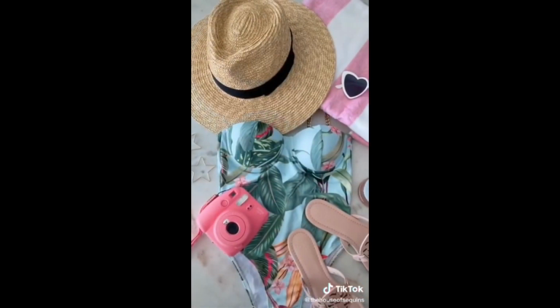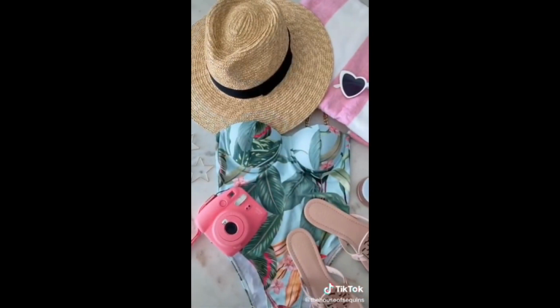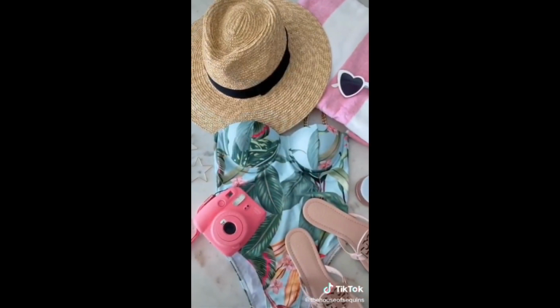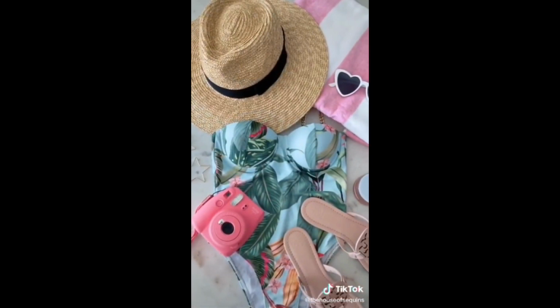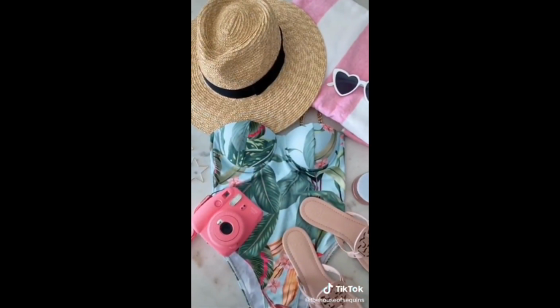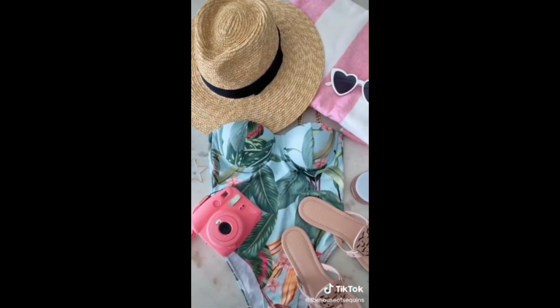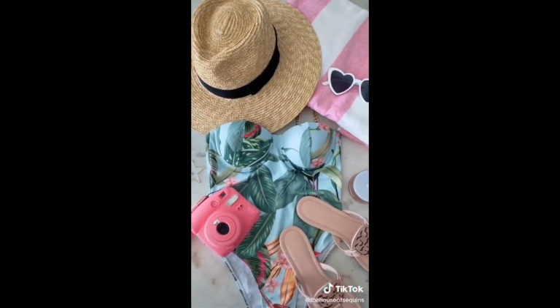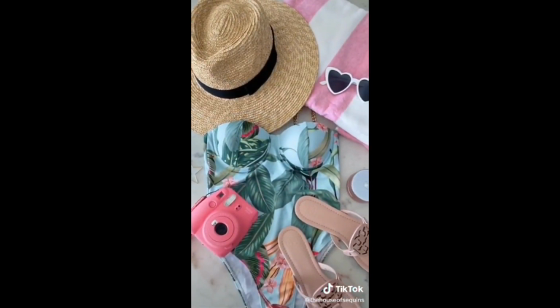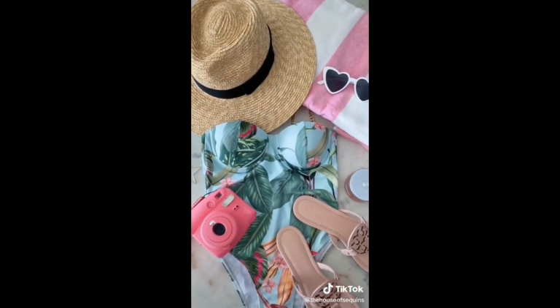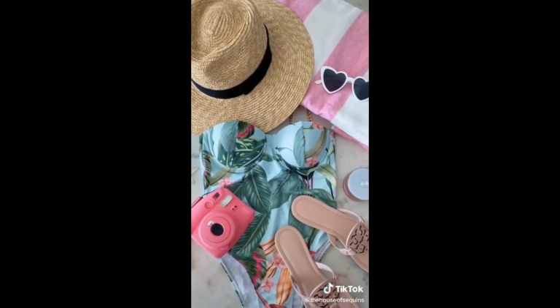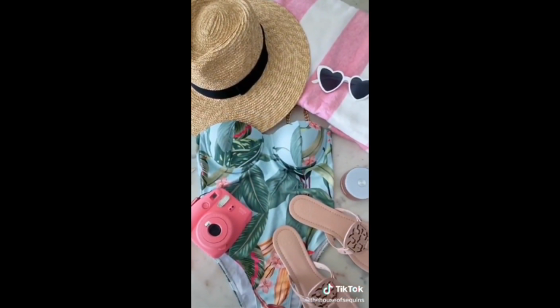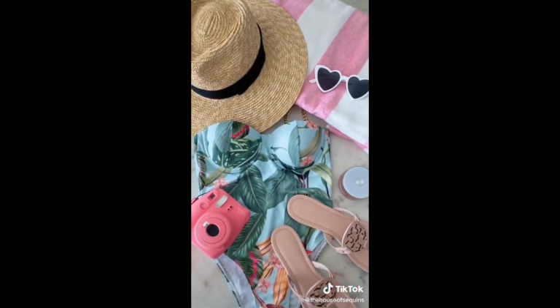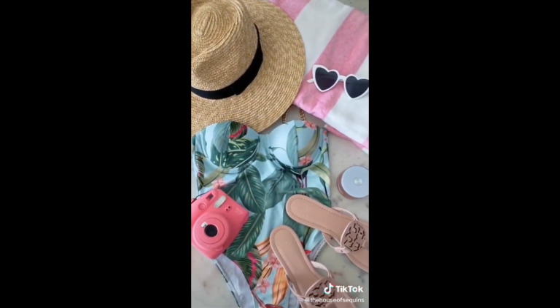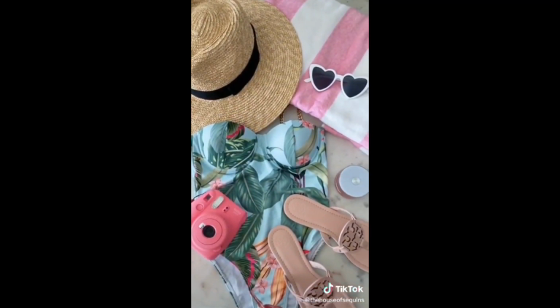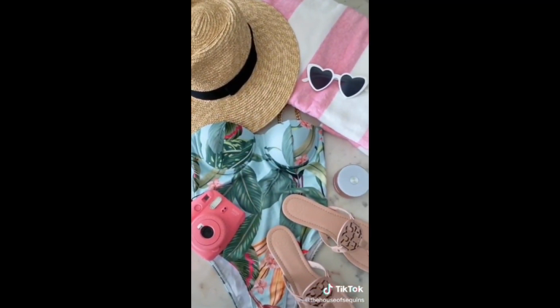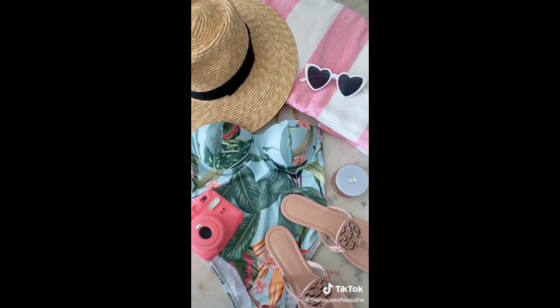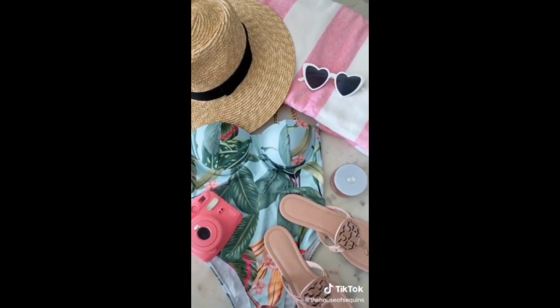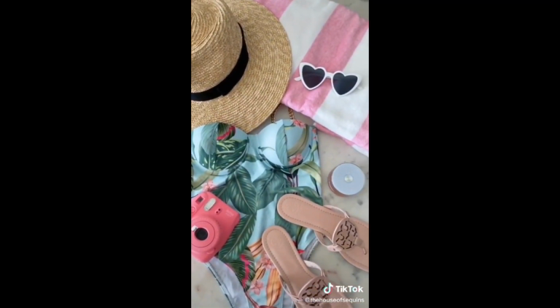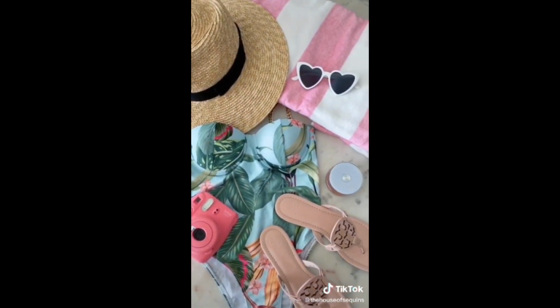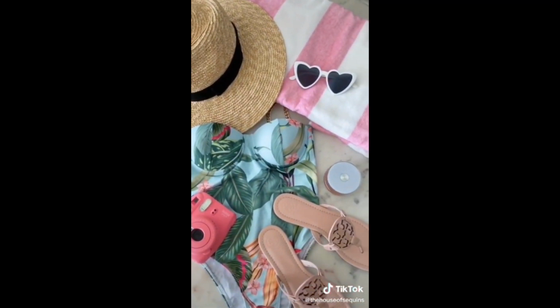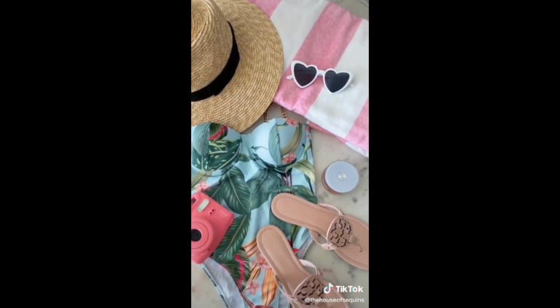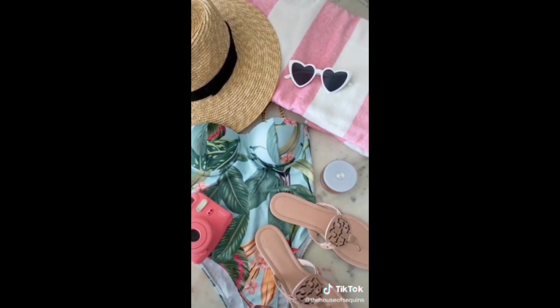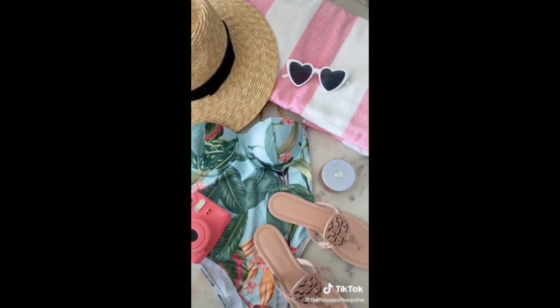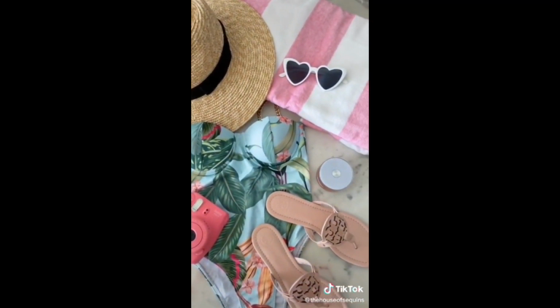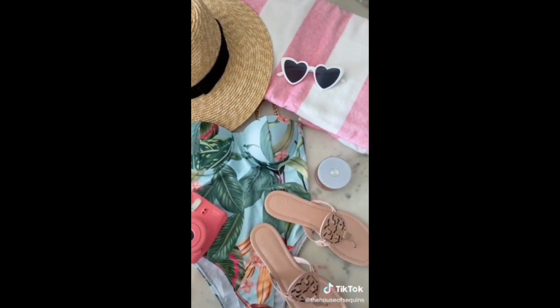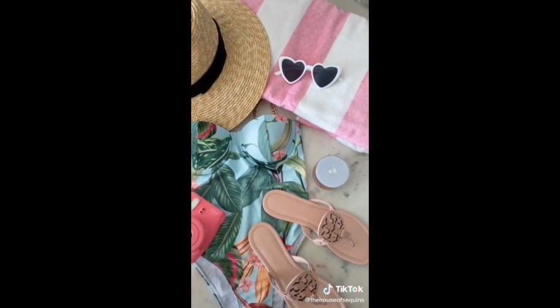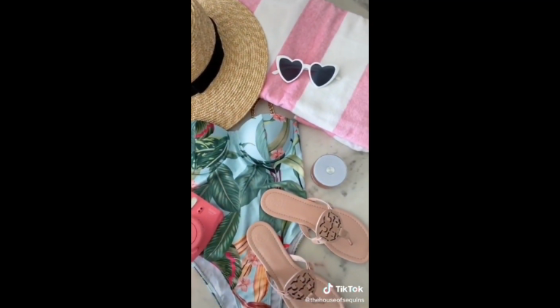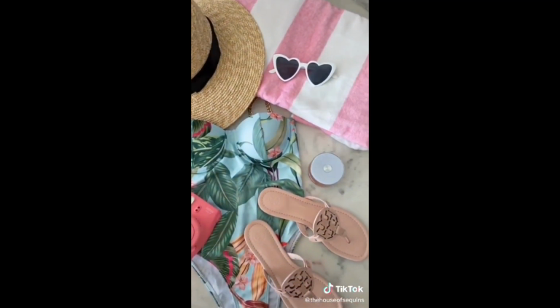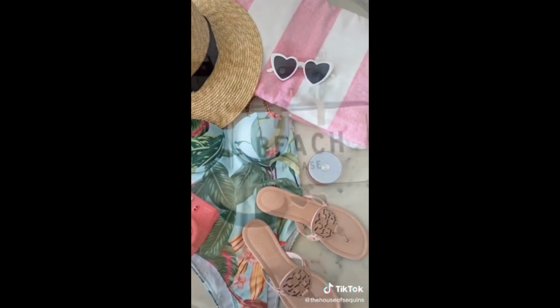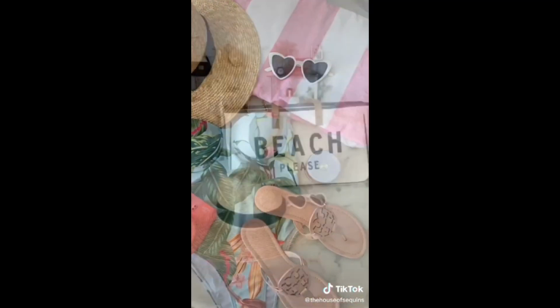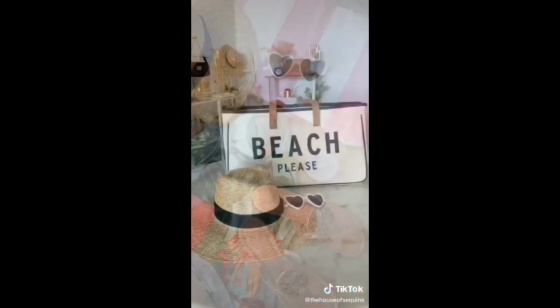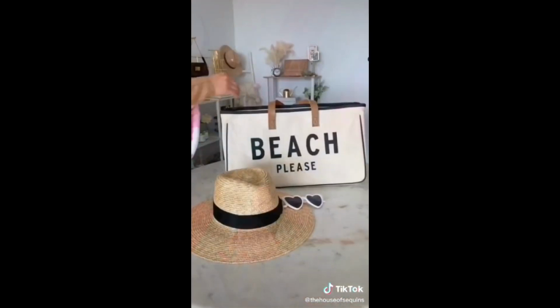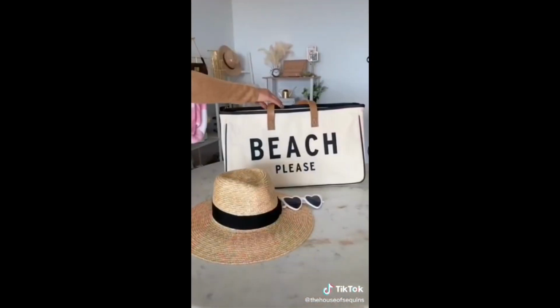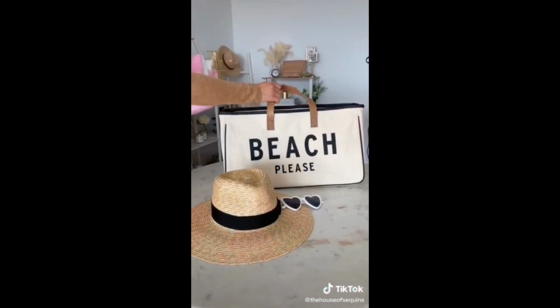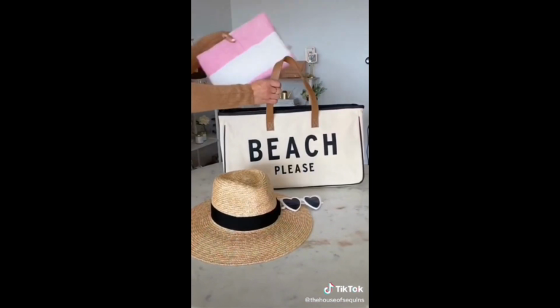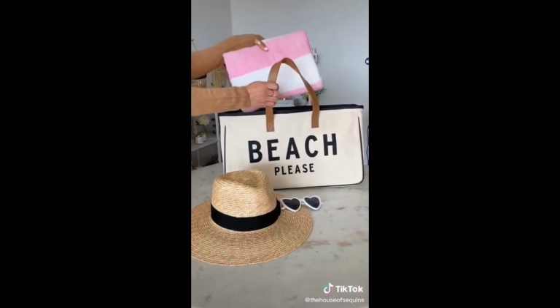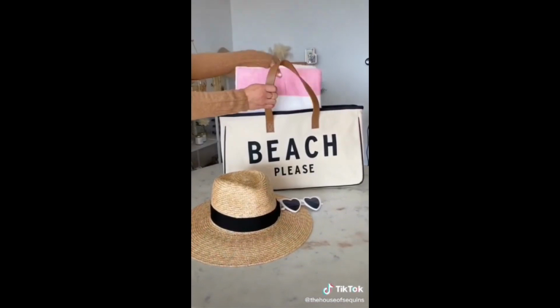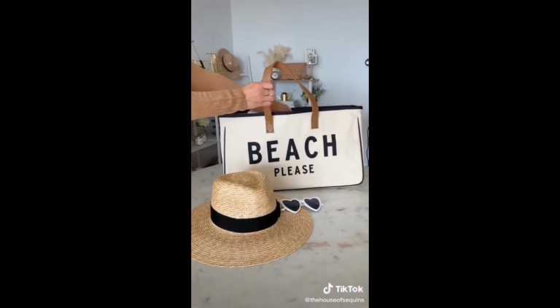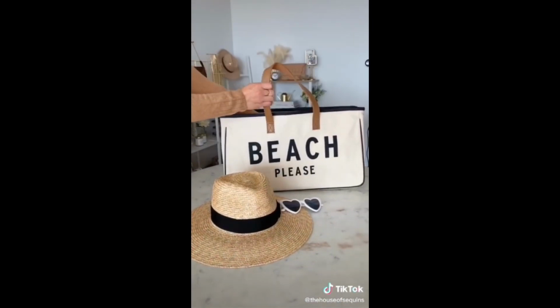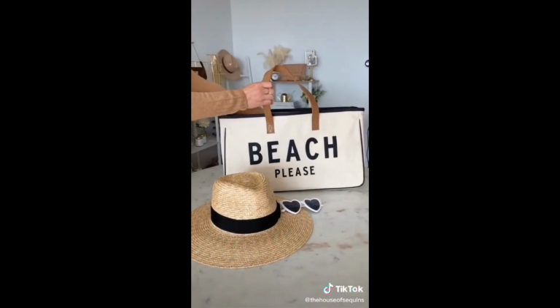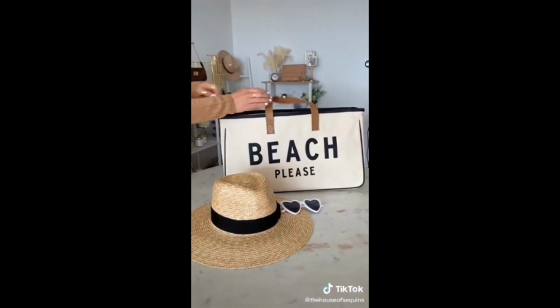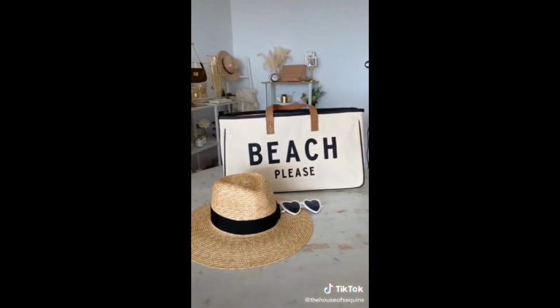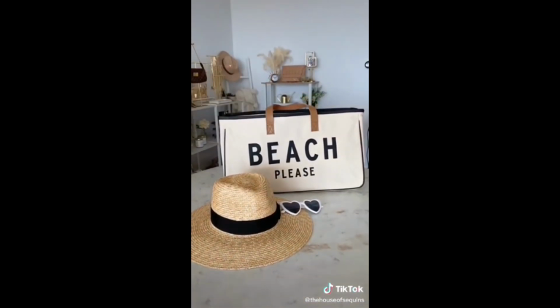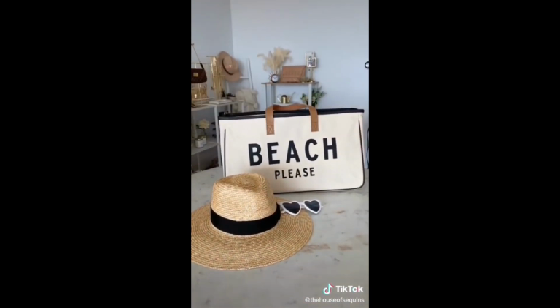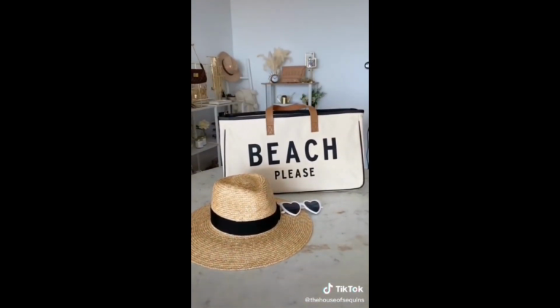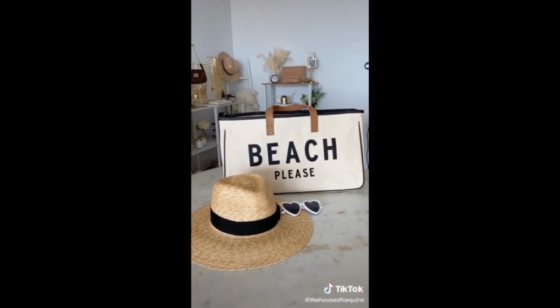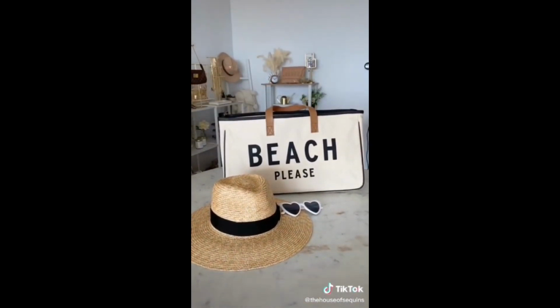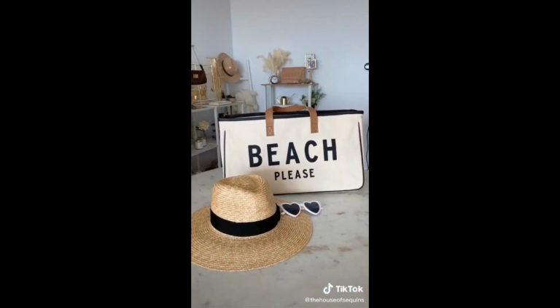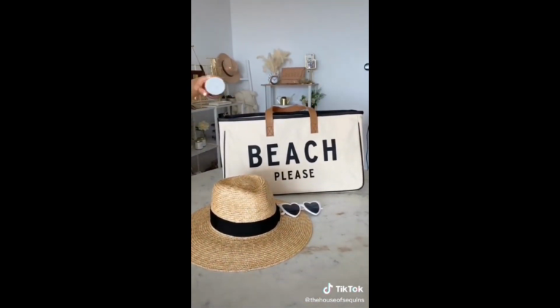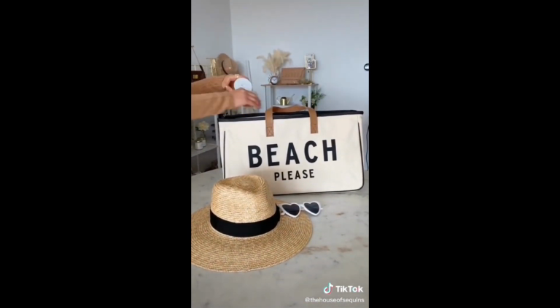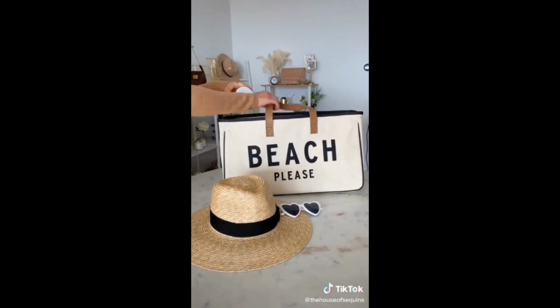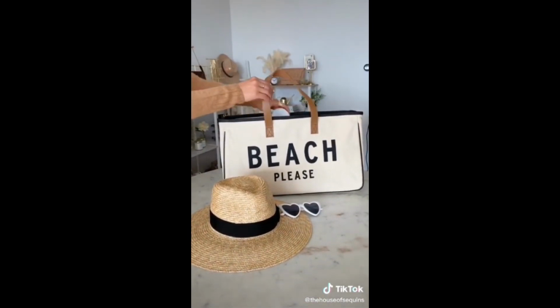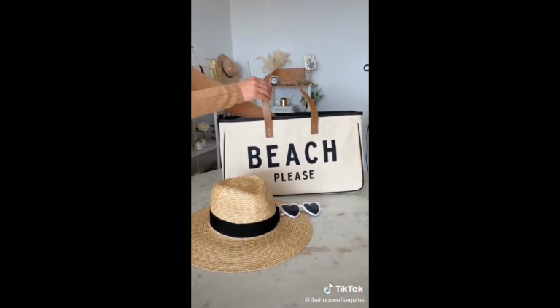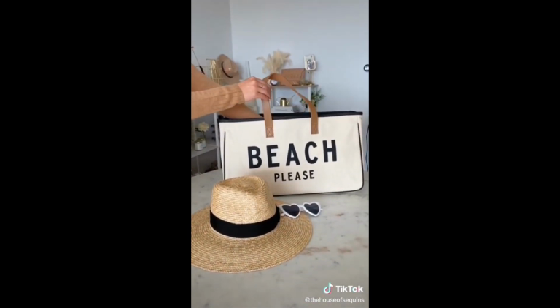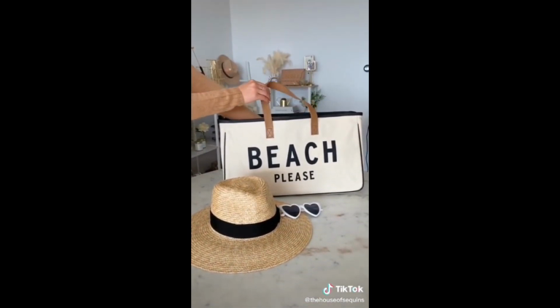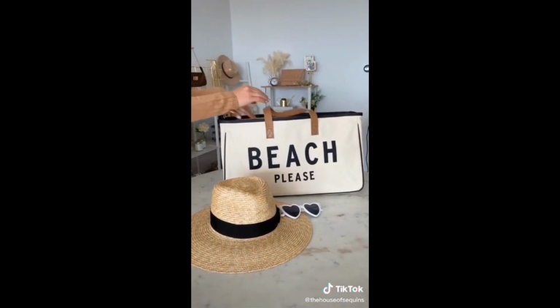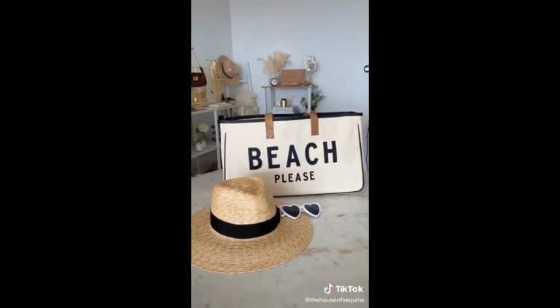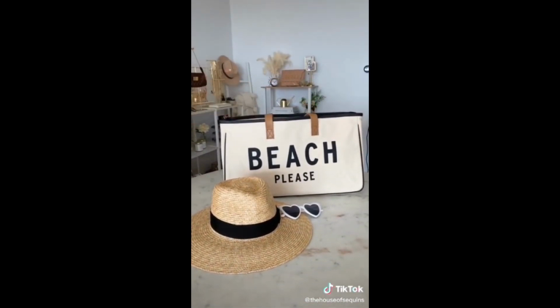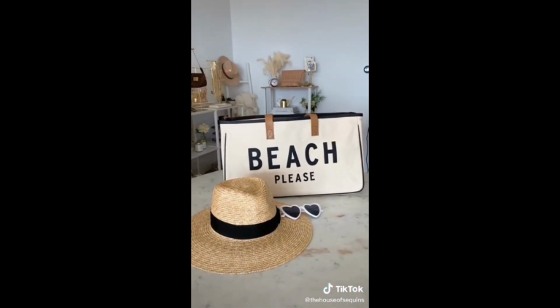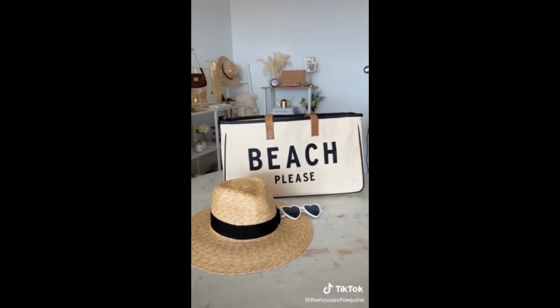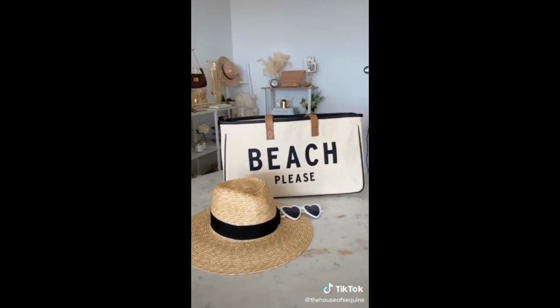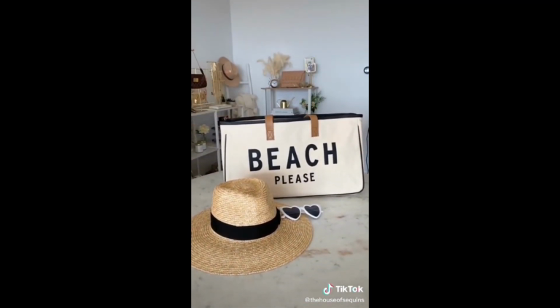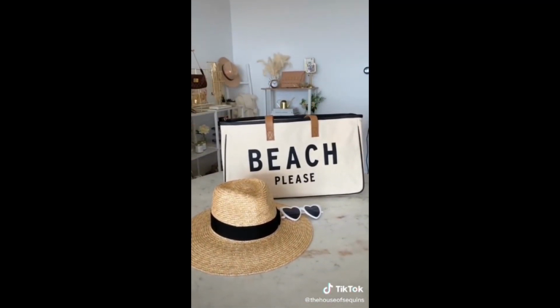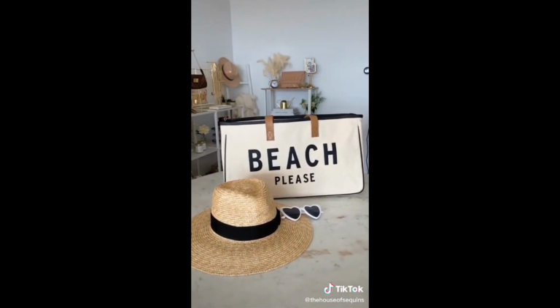To top it all off, I found this huge beach canvas tote with leather handles to carry all my beachside essentials.